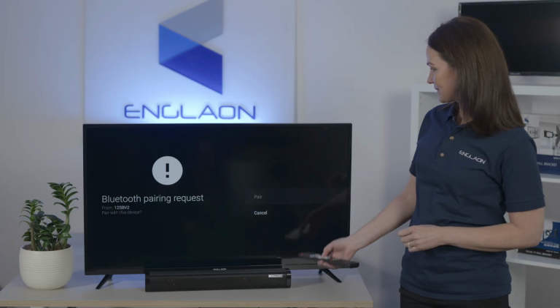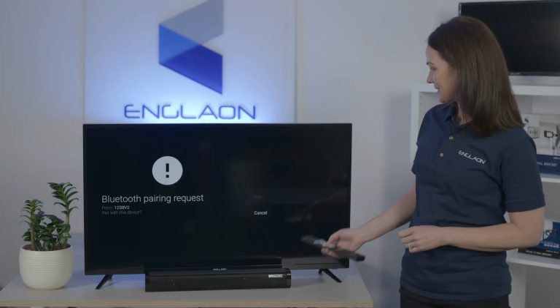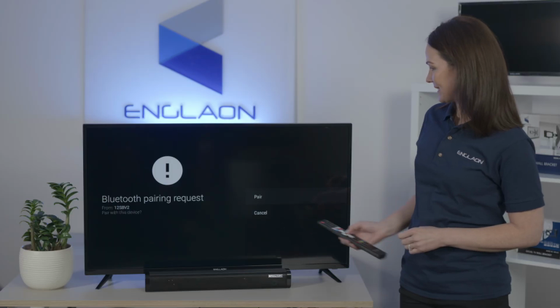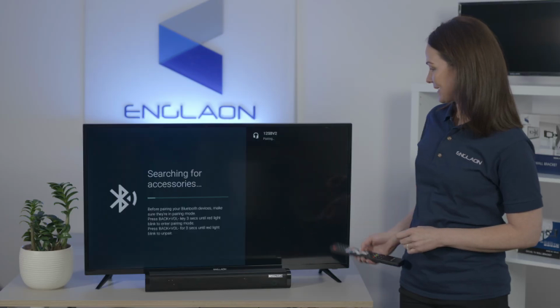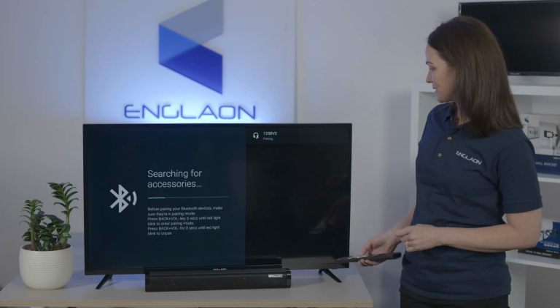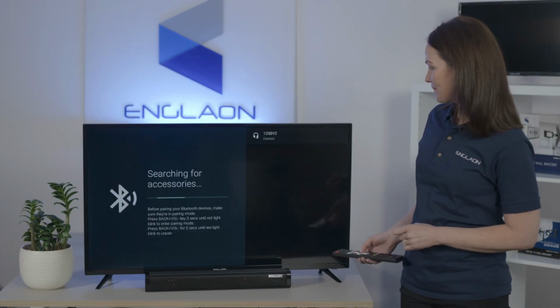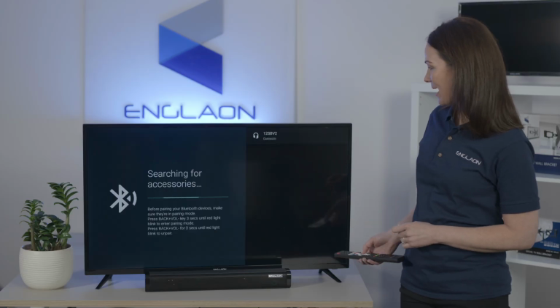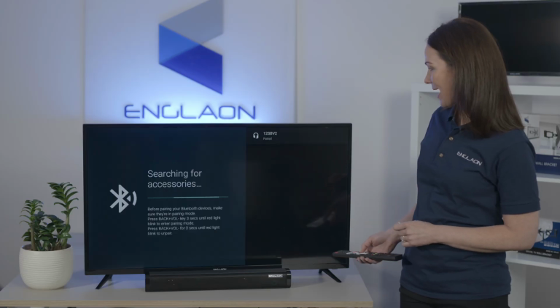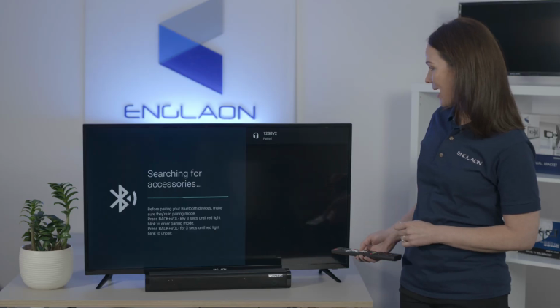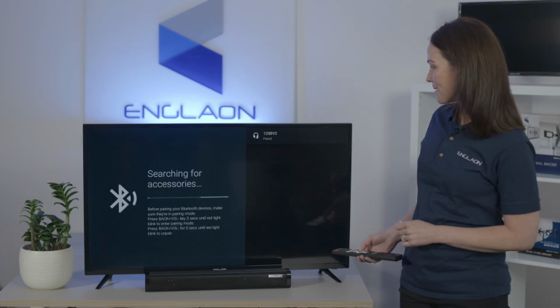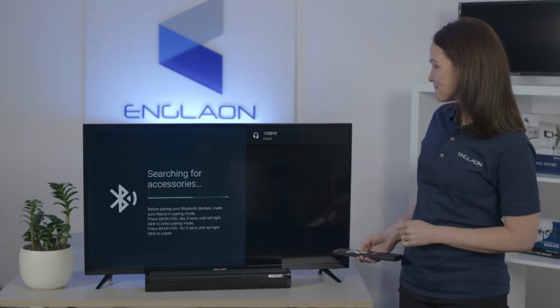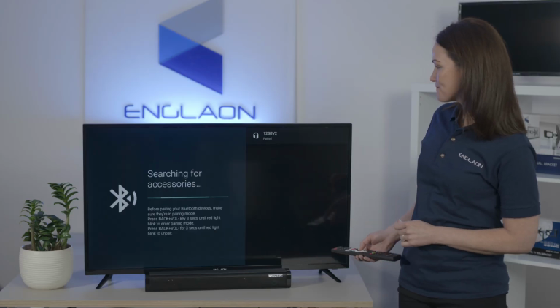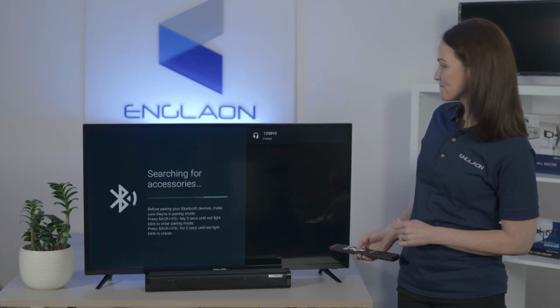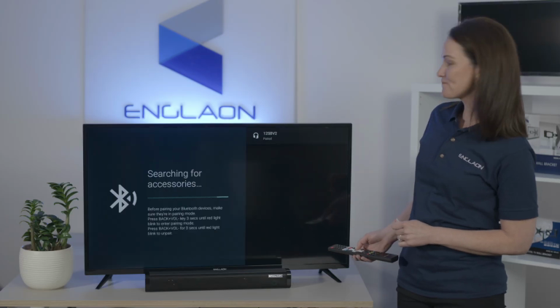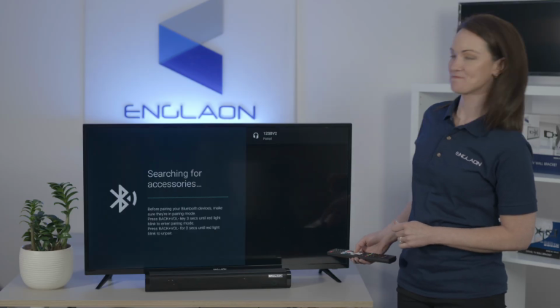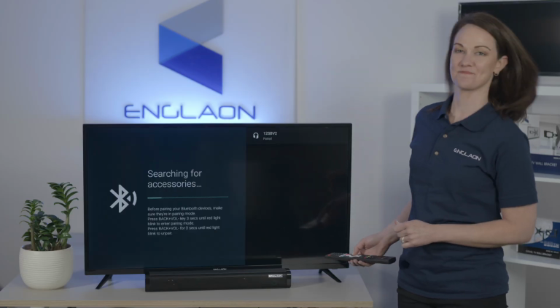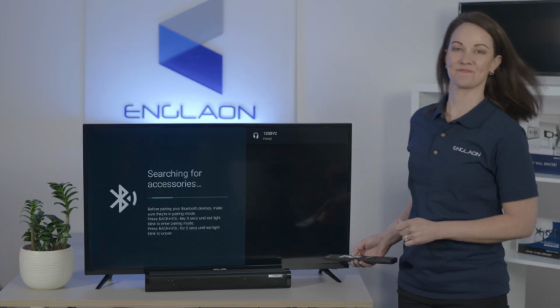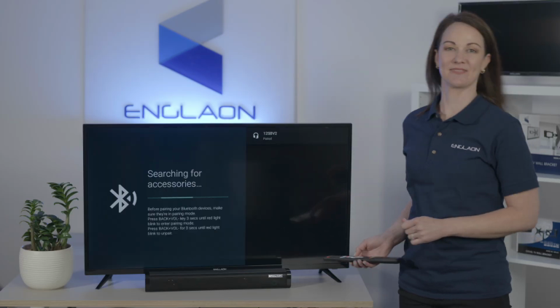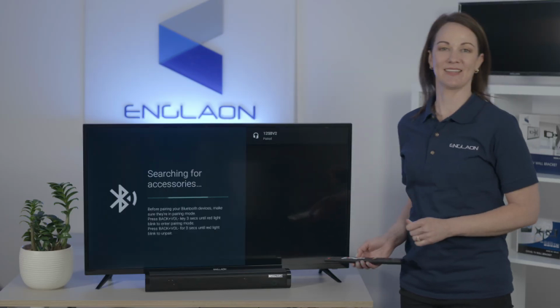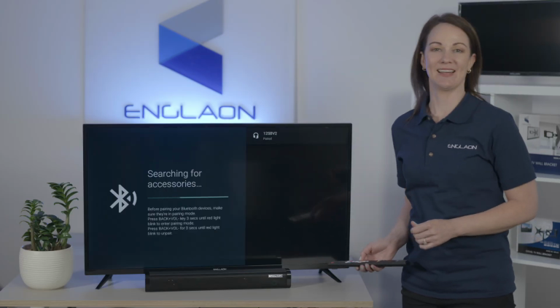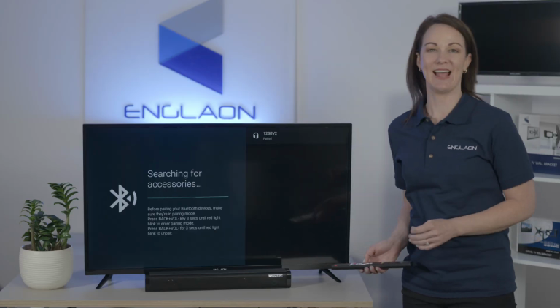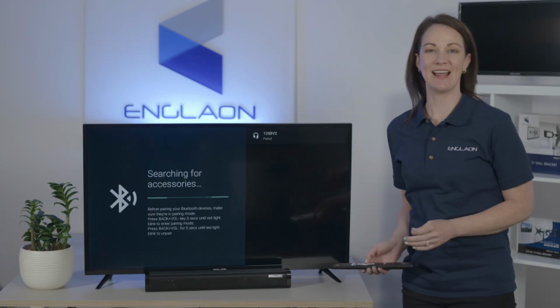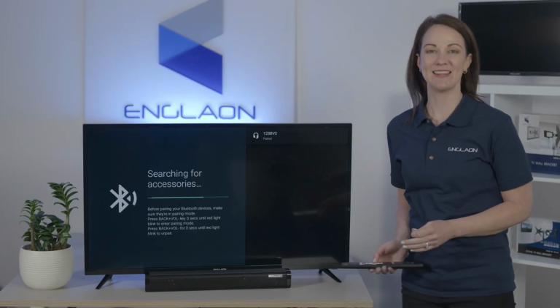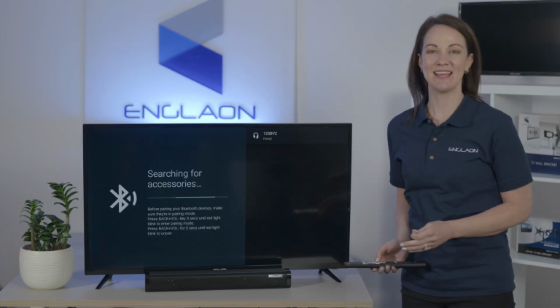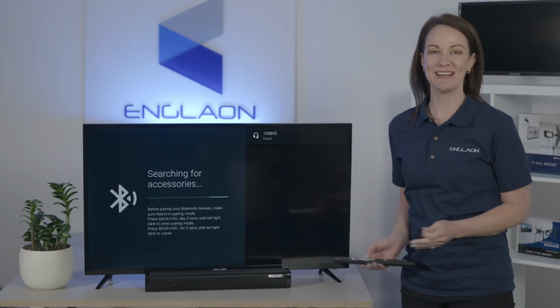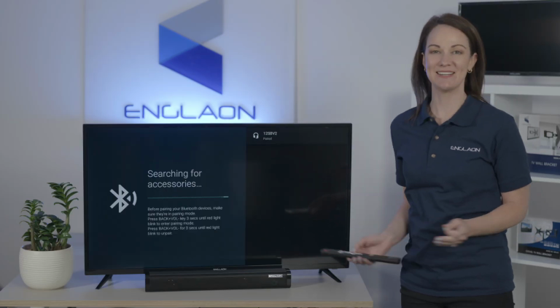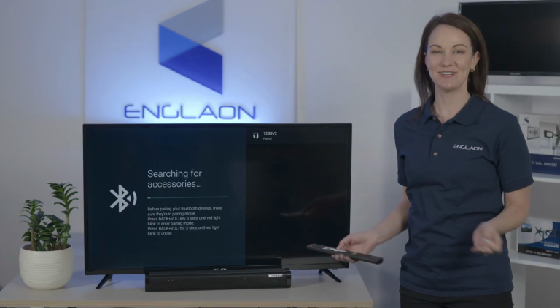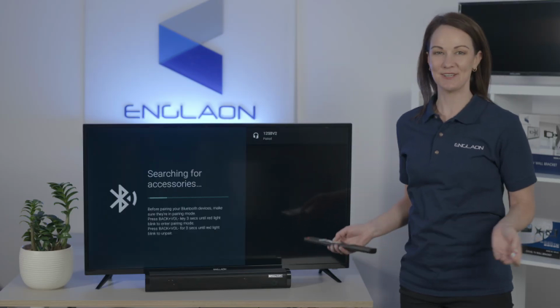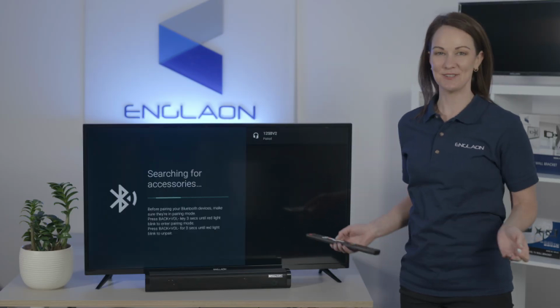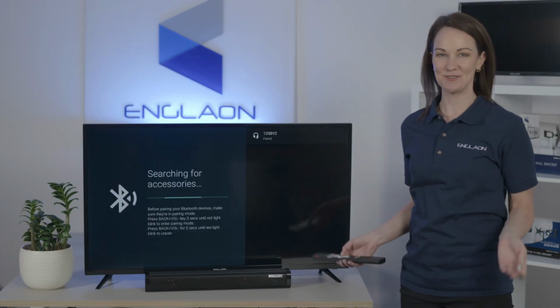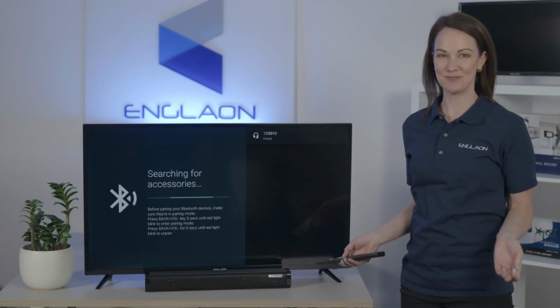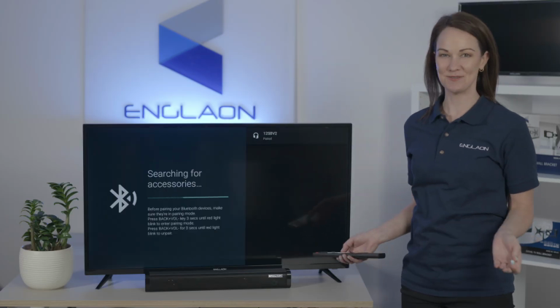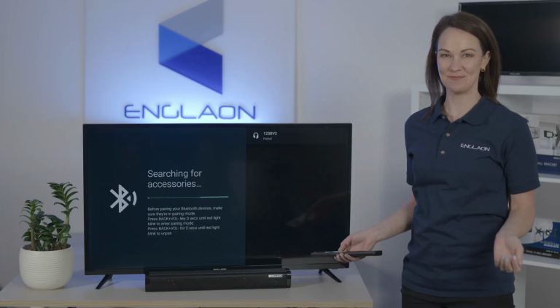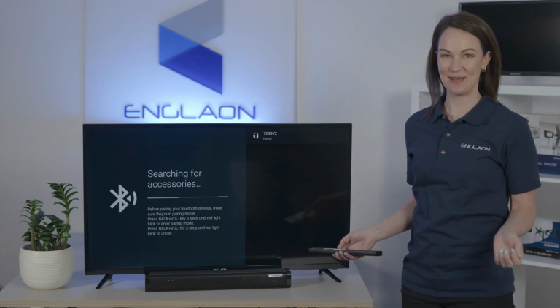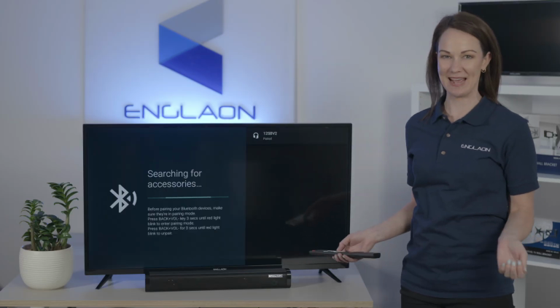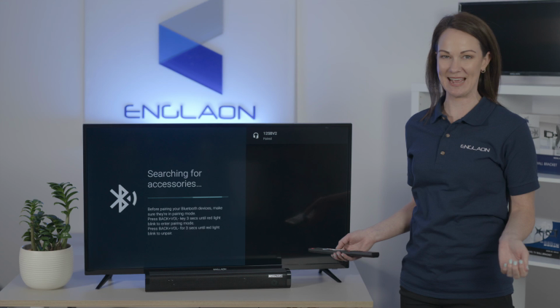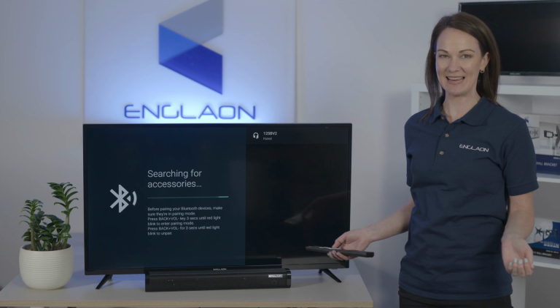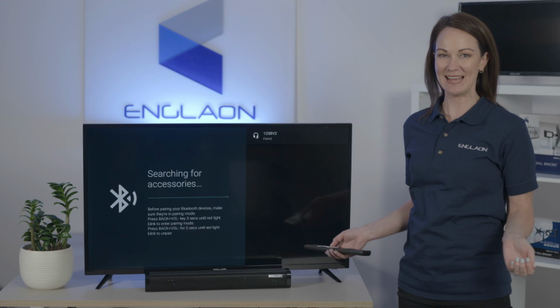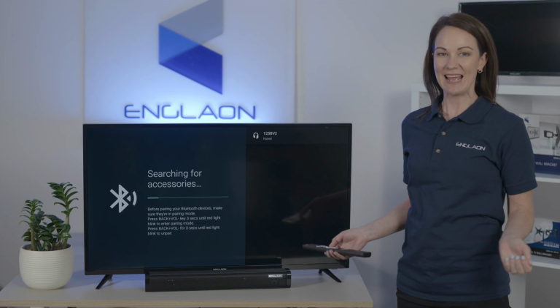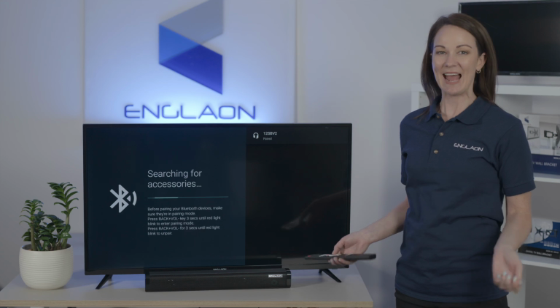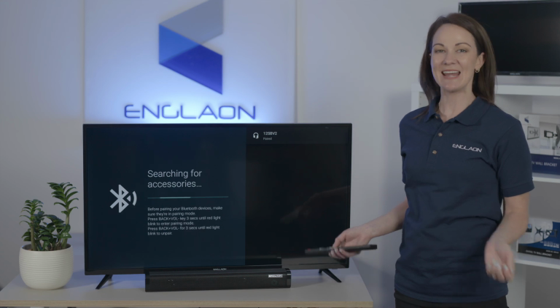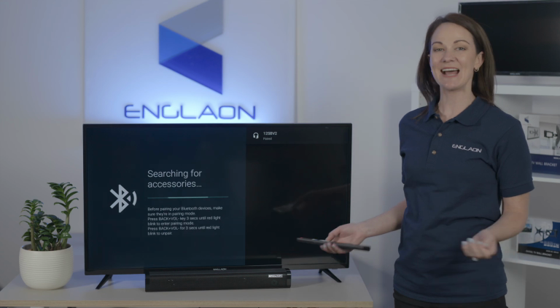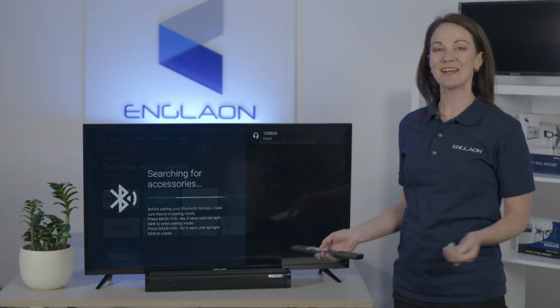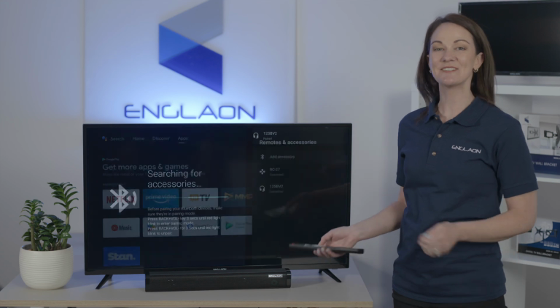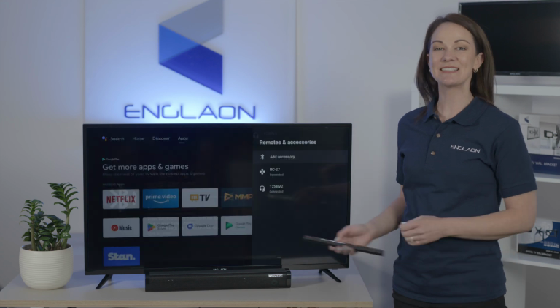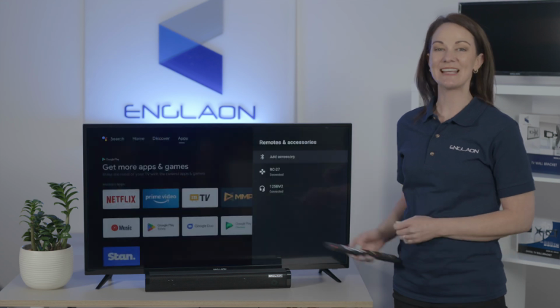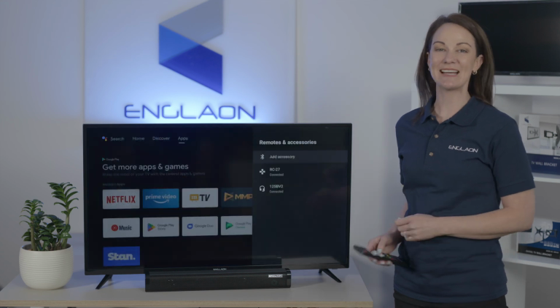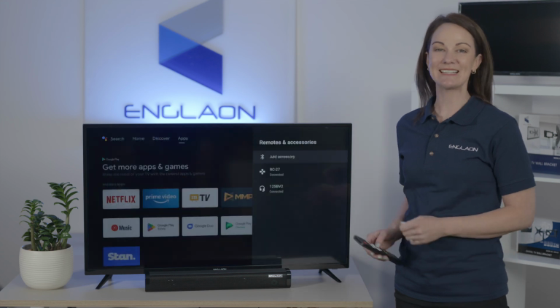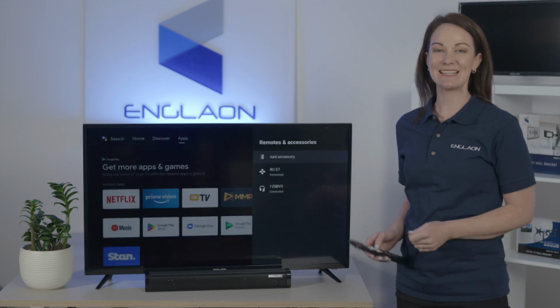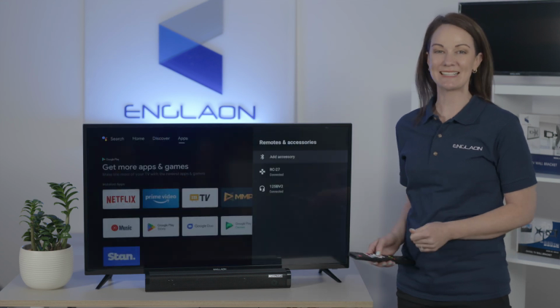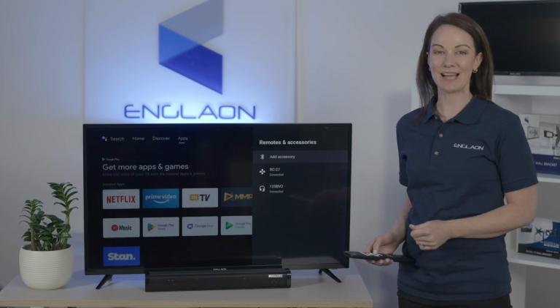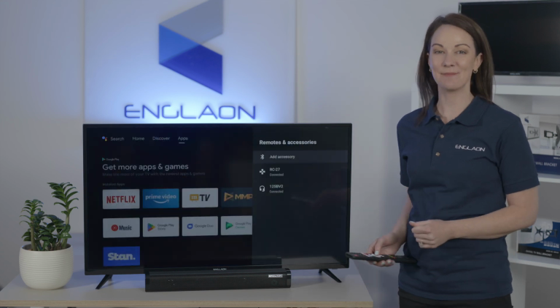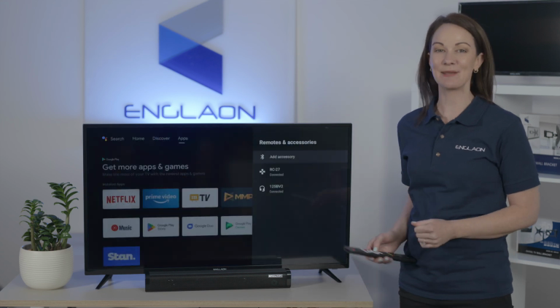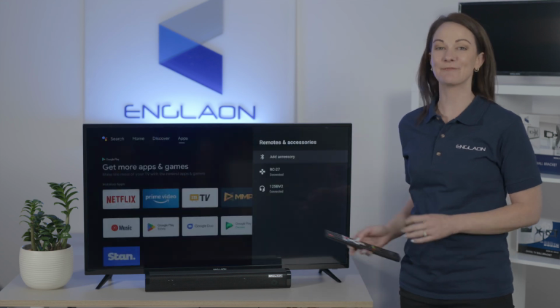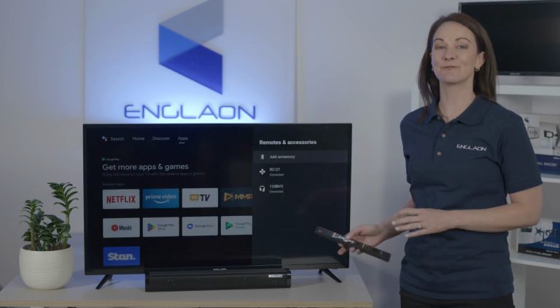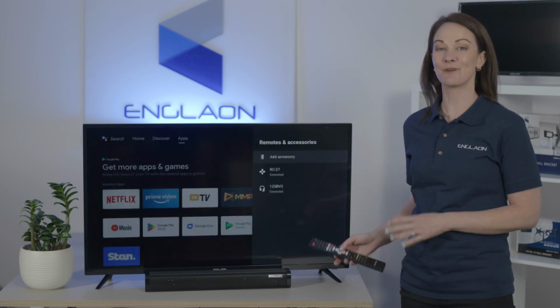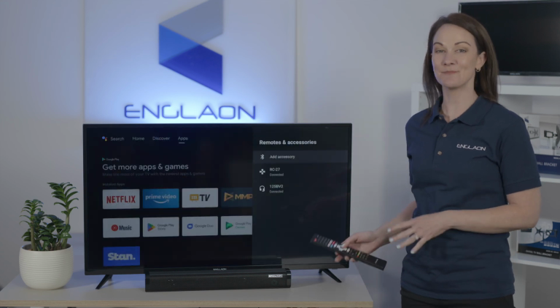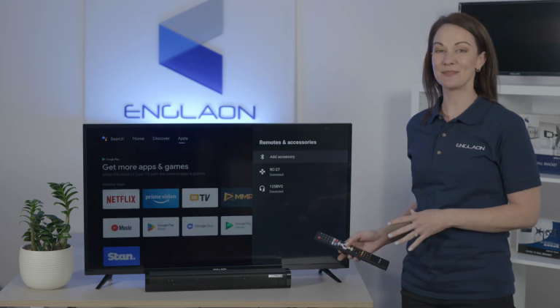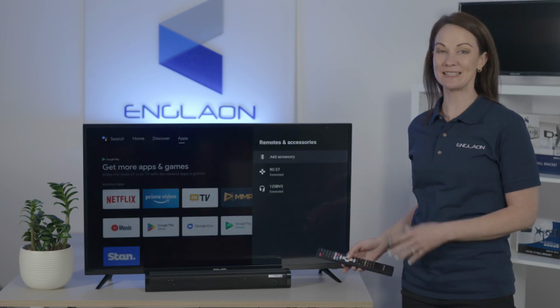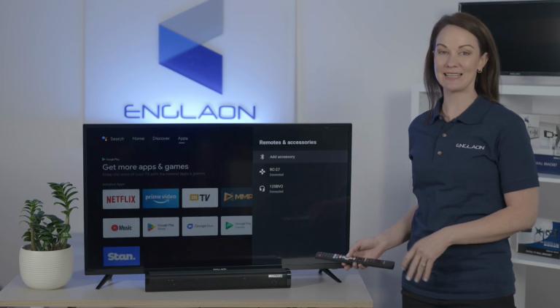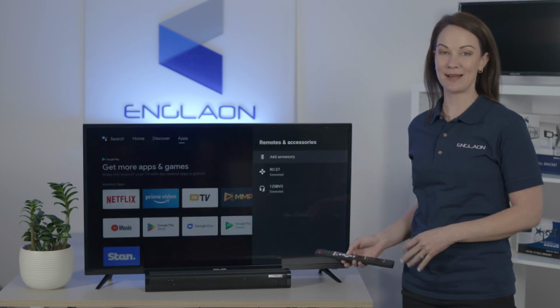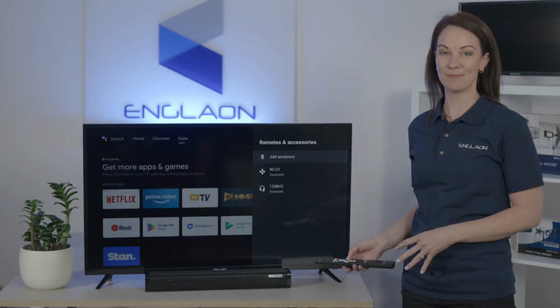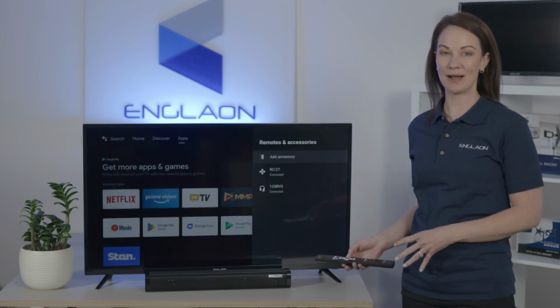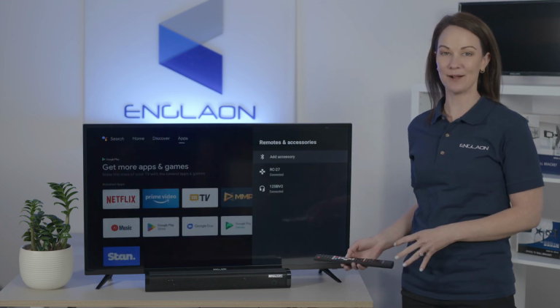Select Pair, and then you're paired. Now your sound is coming from the soundbar.